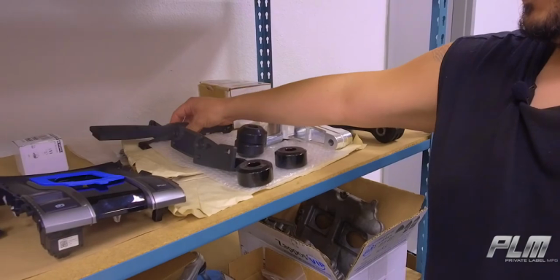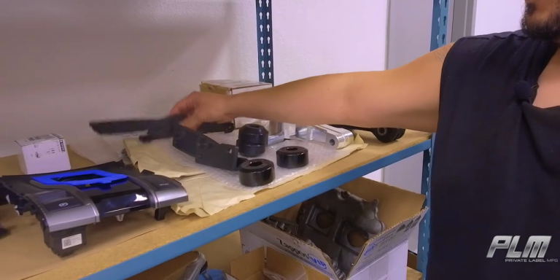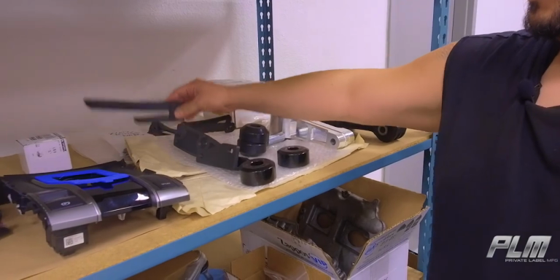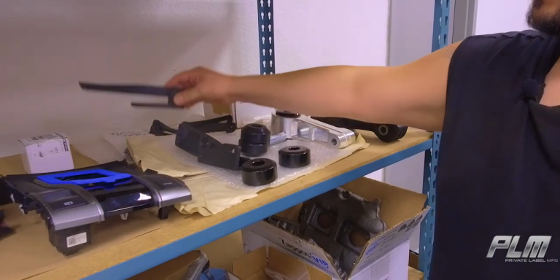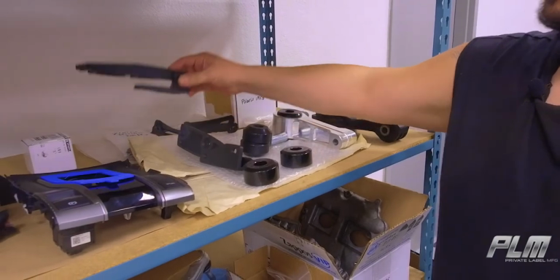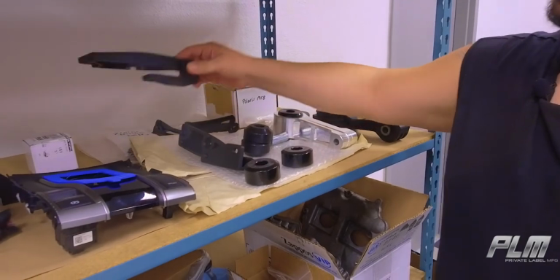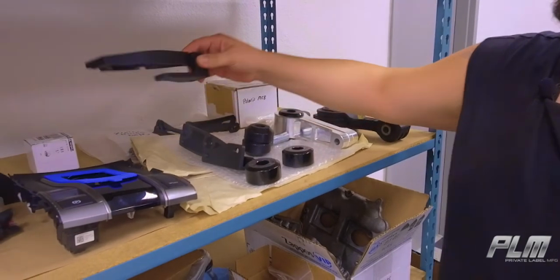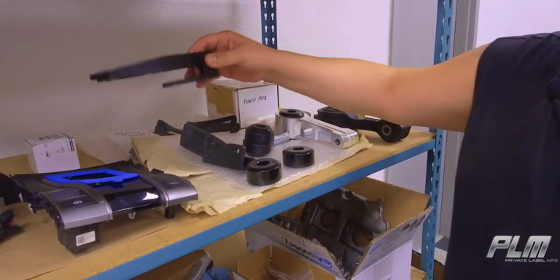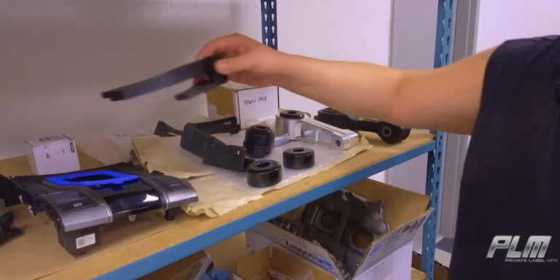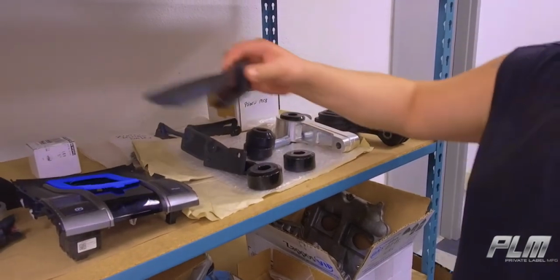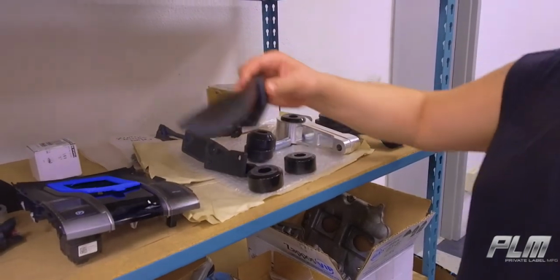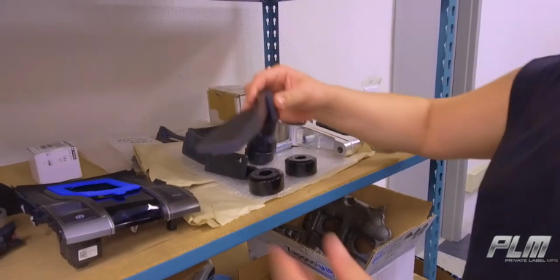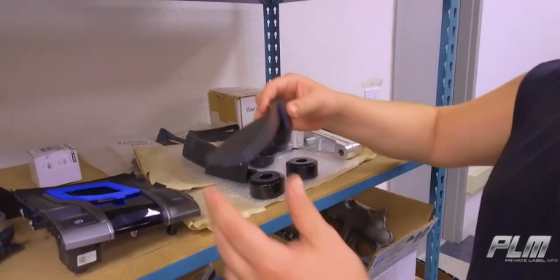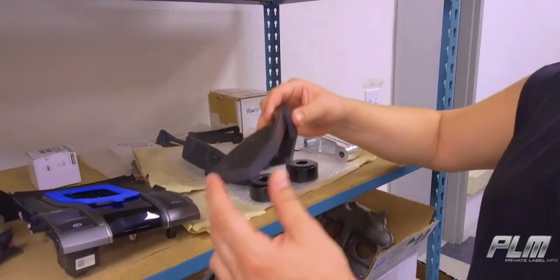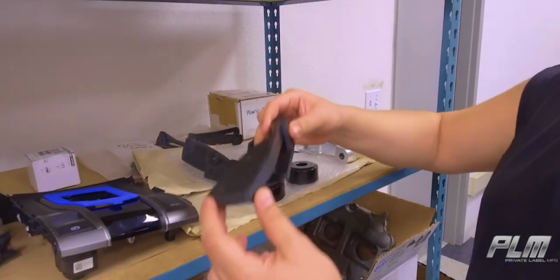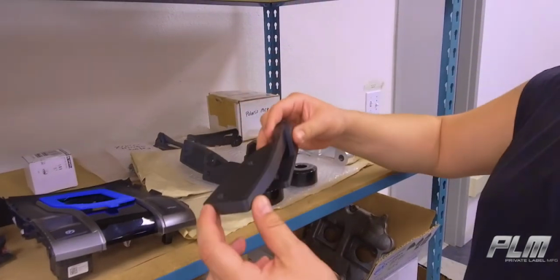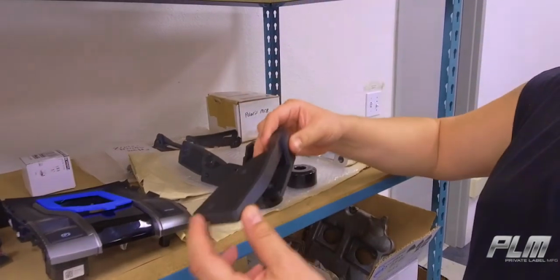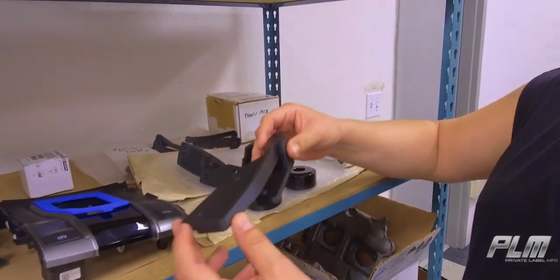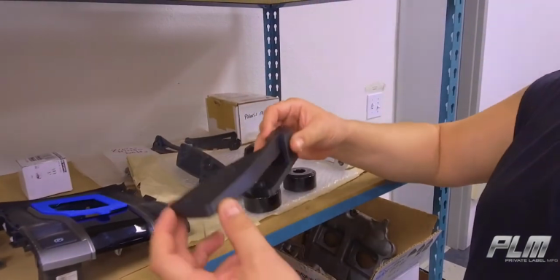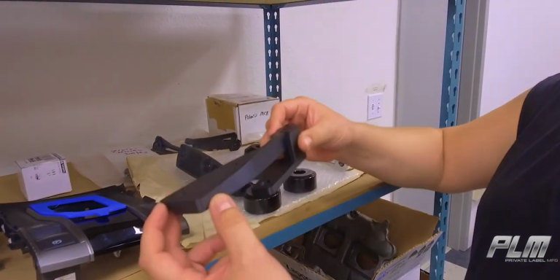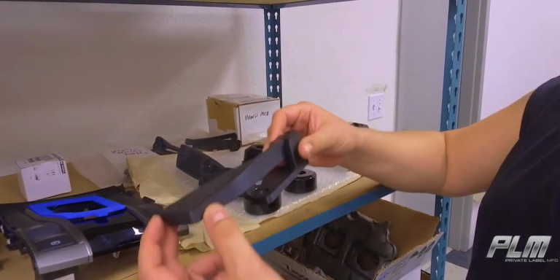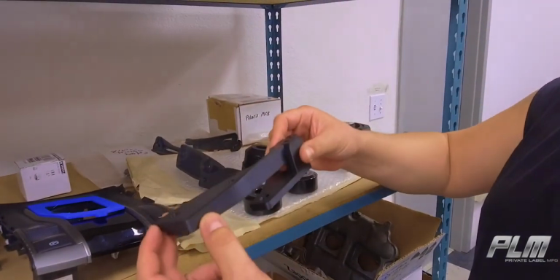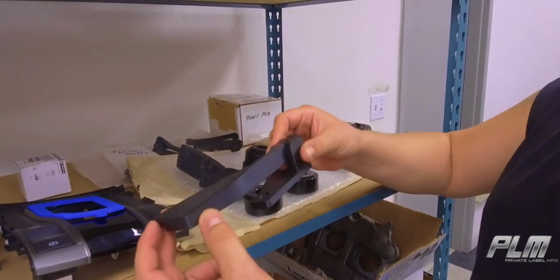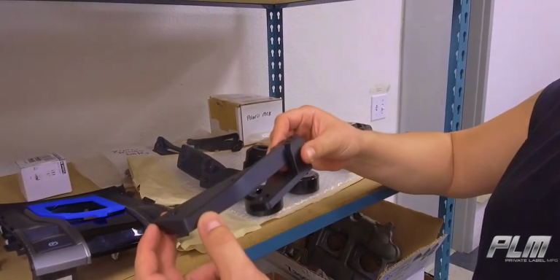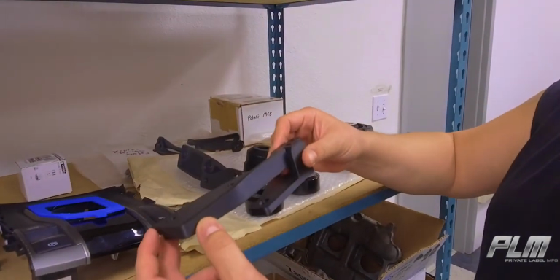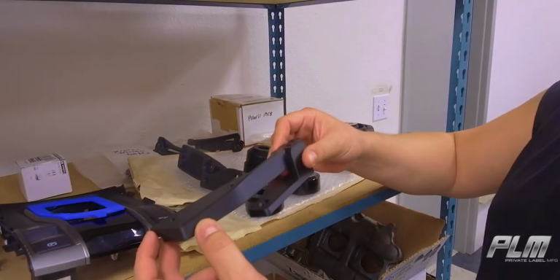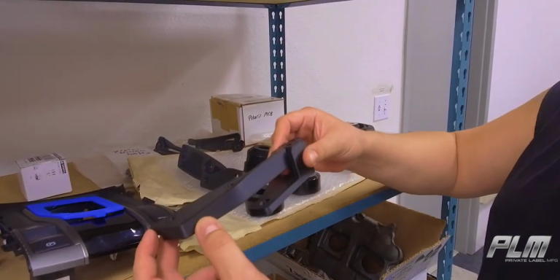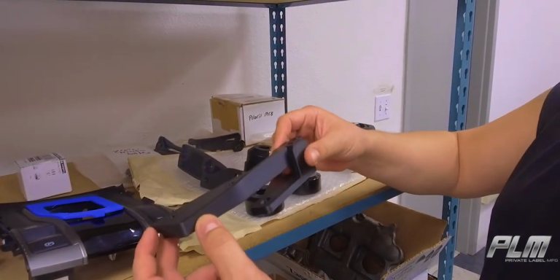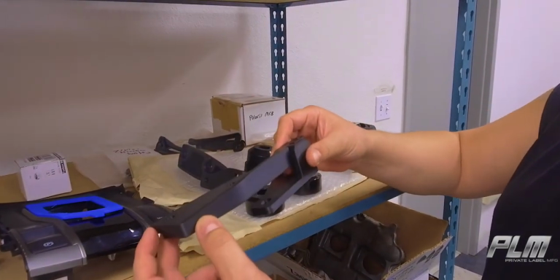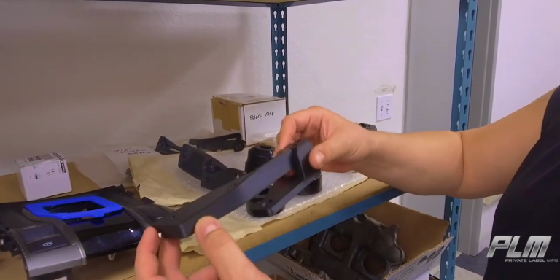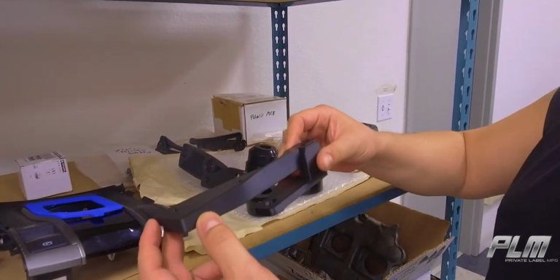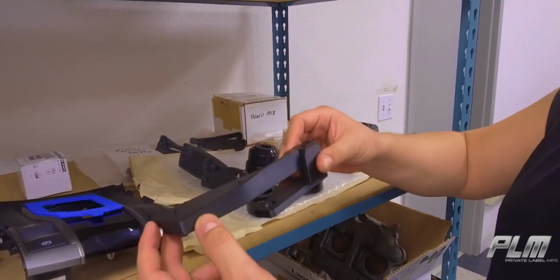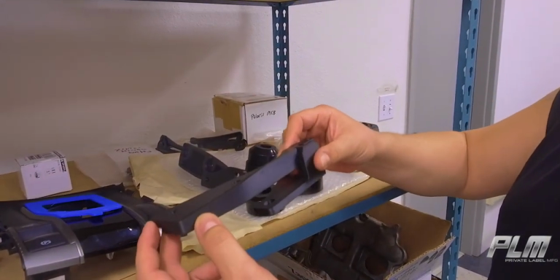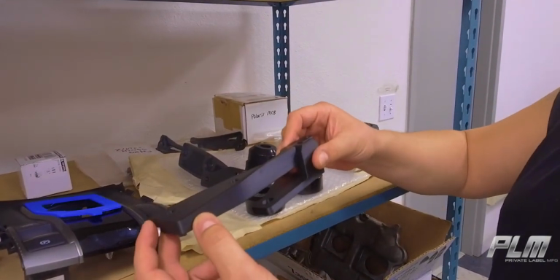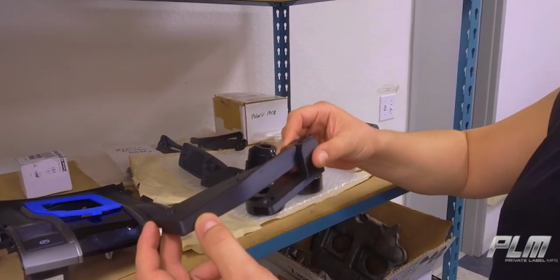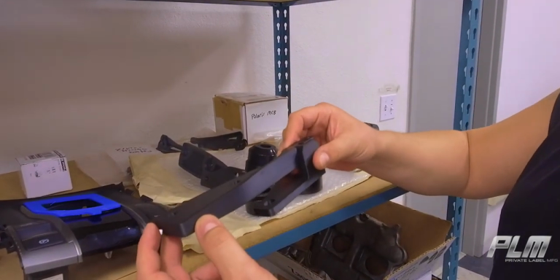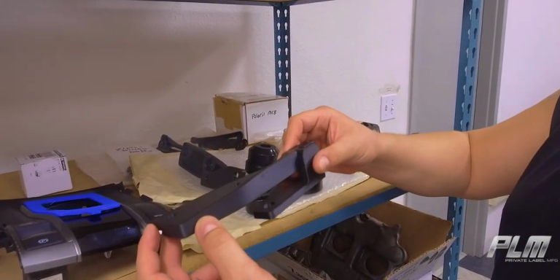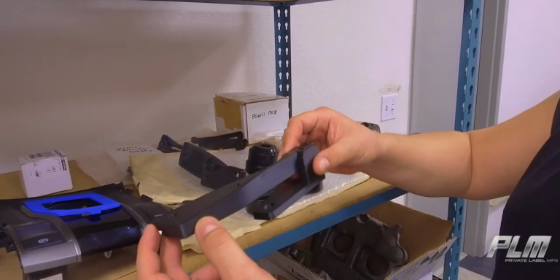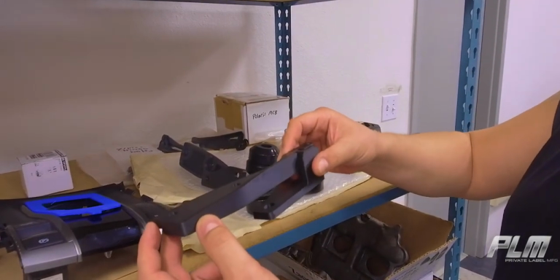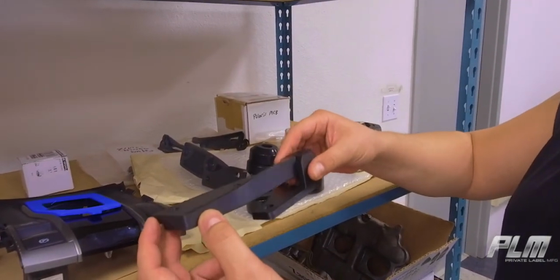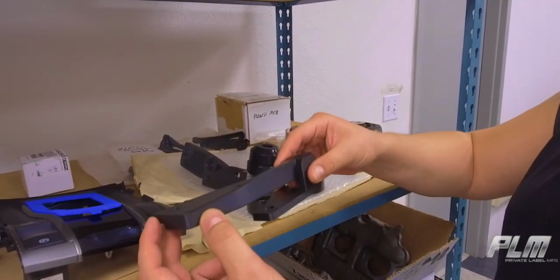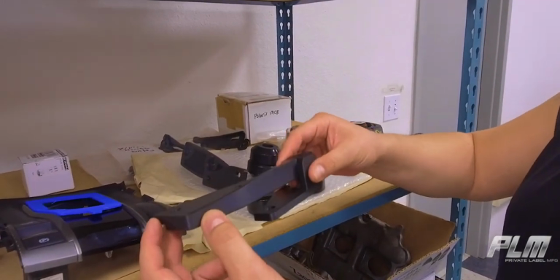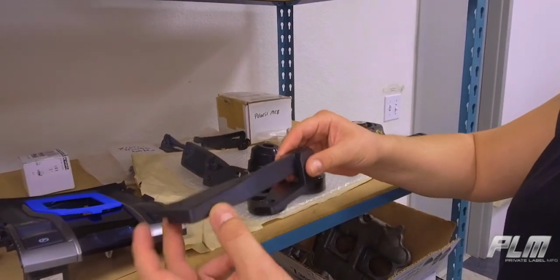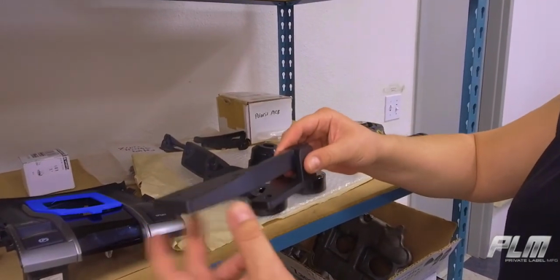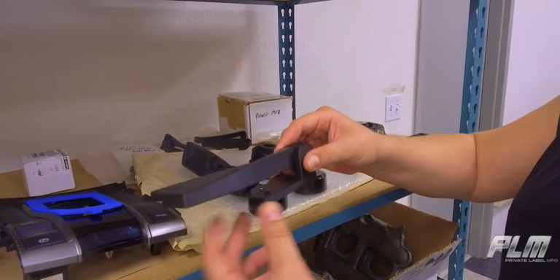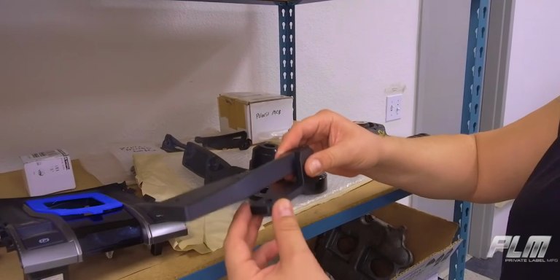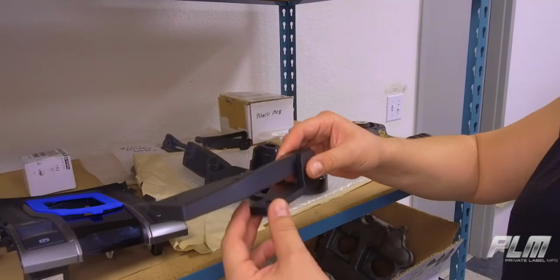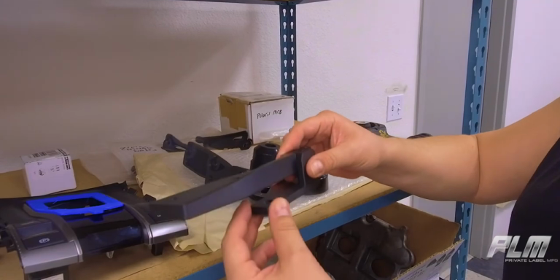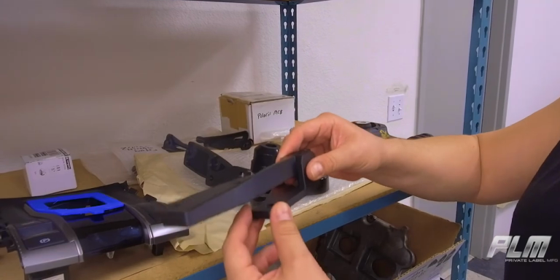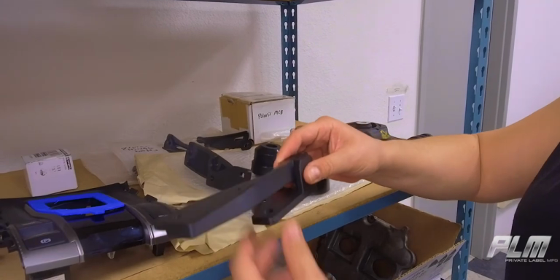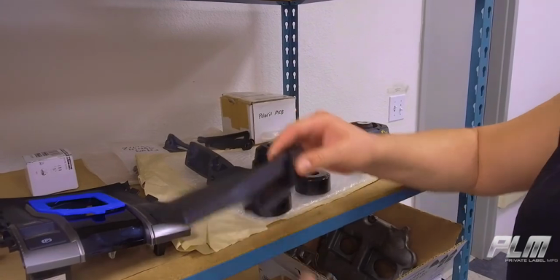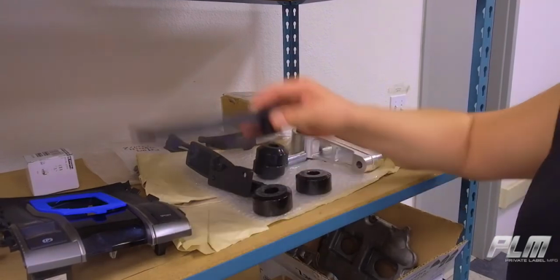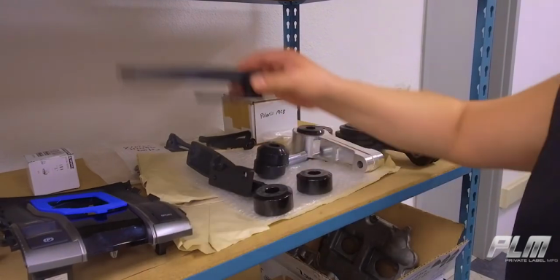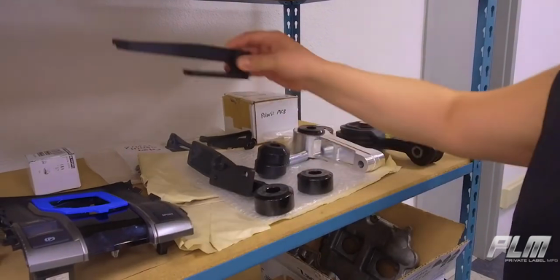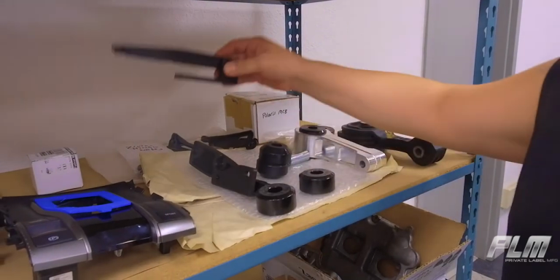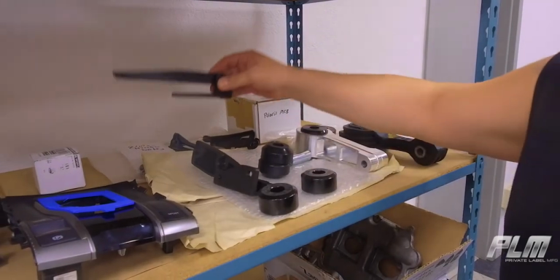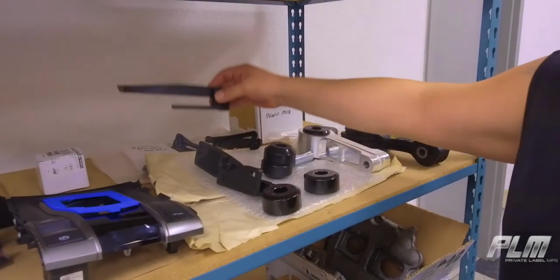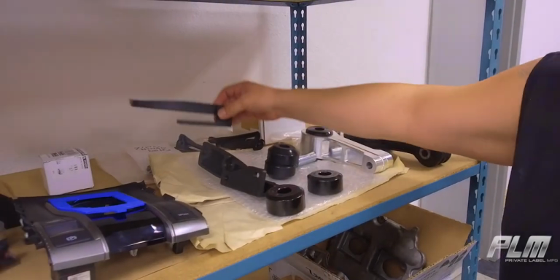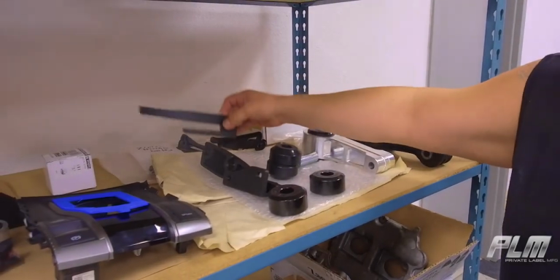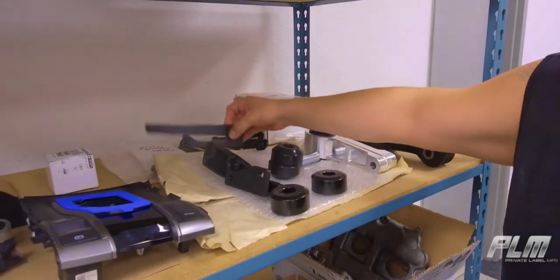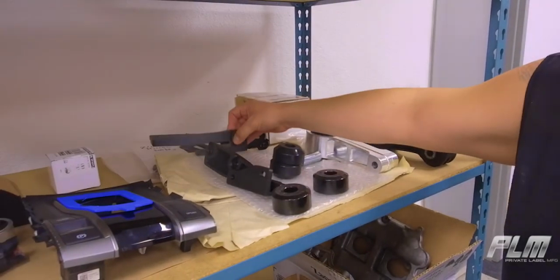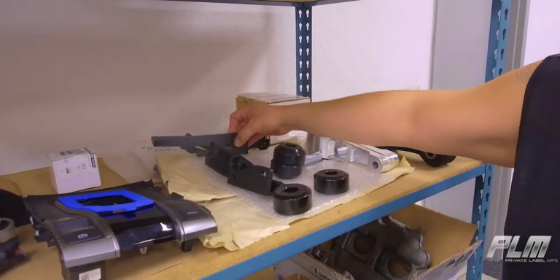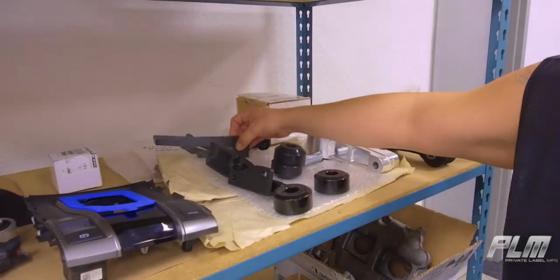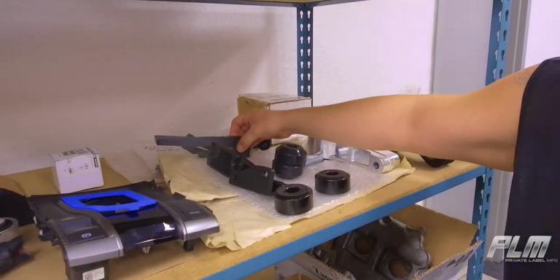We 3D print these and our customers are nice enough to test them for us to make sure that they work properly and fit.